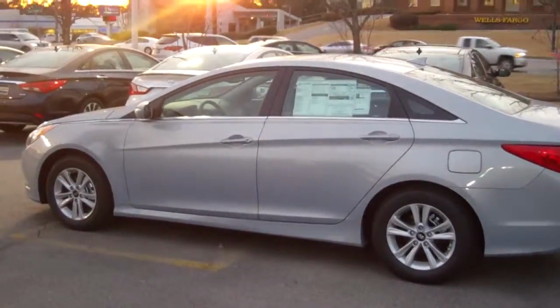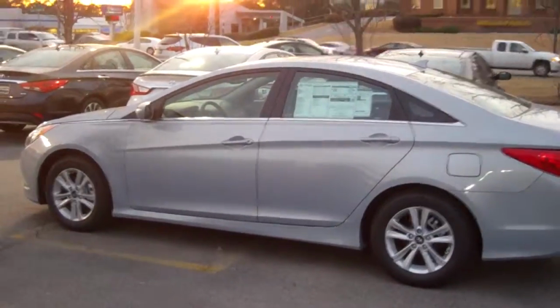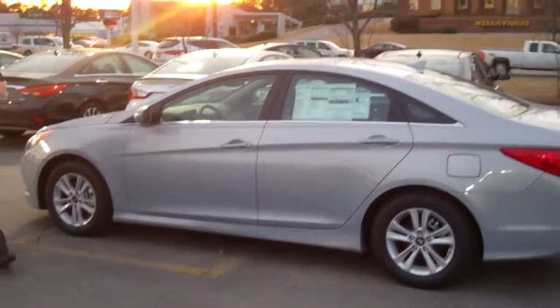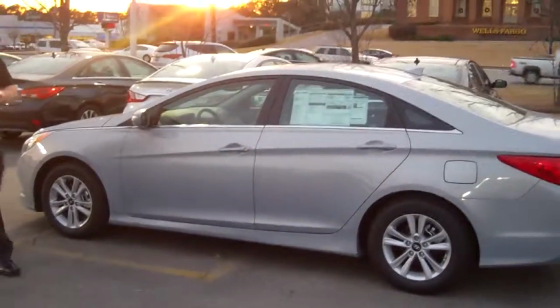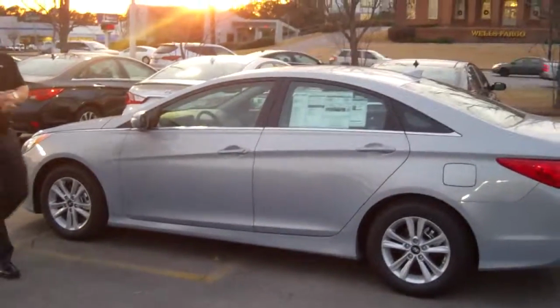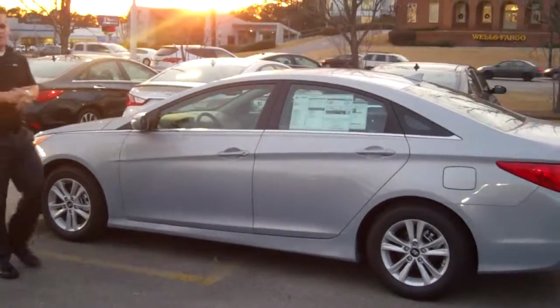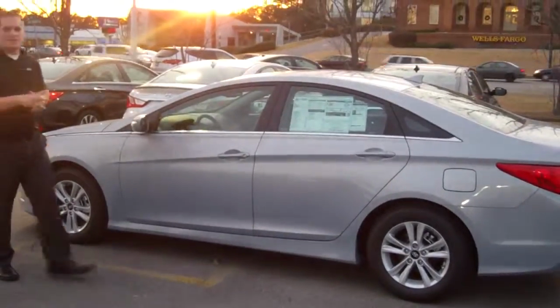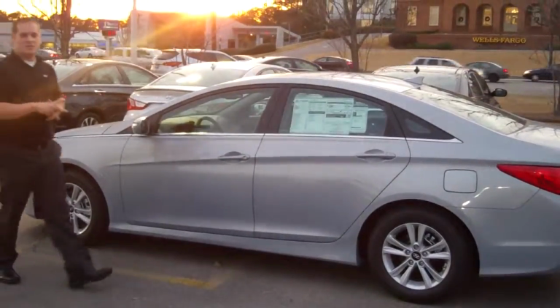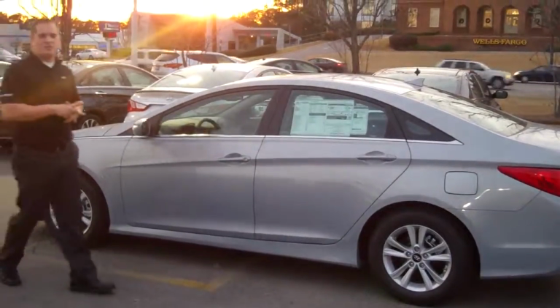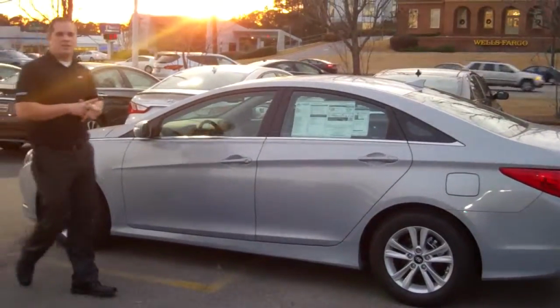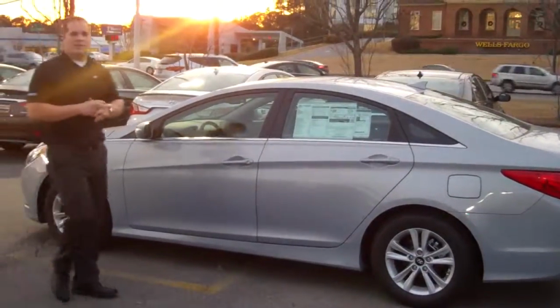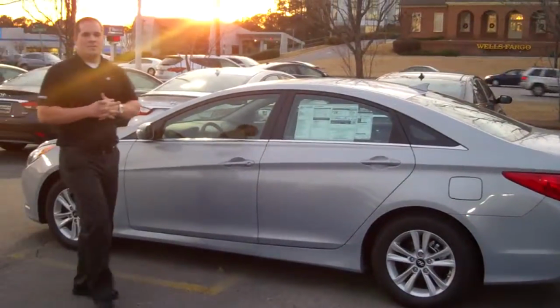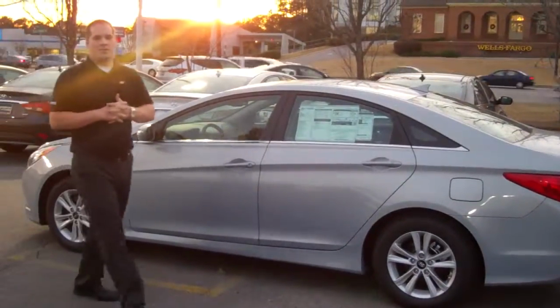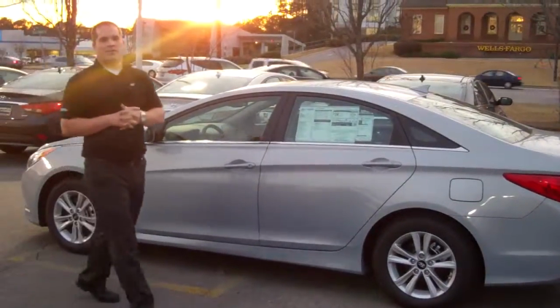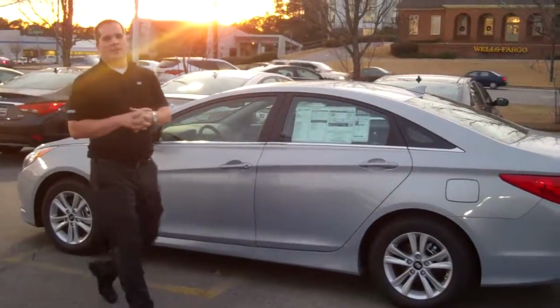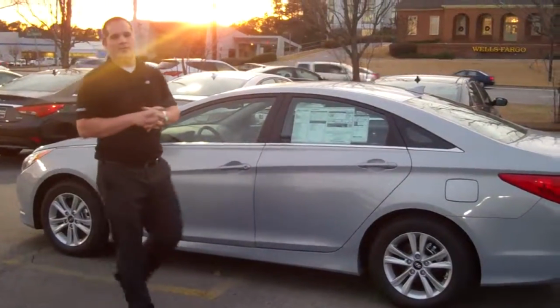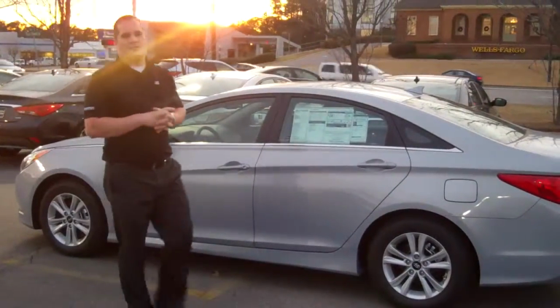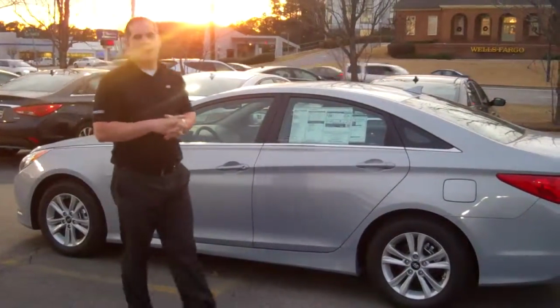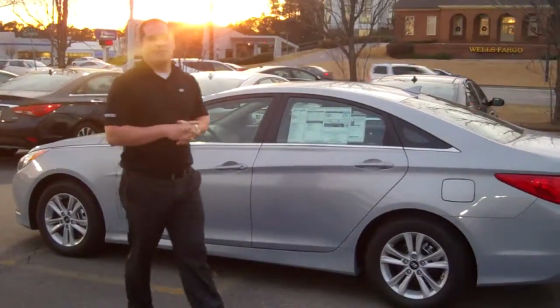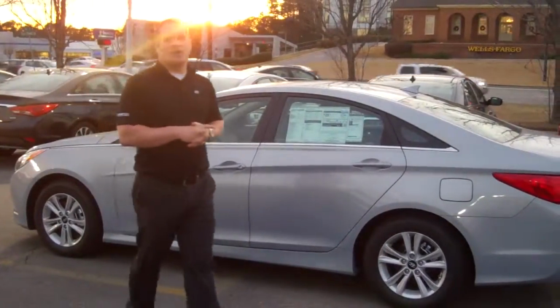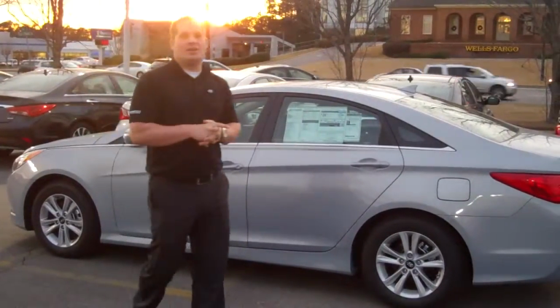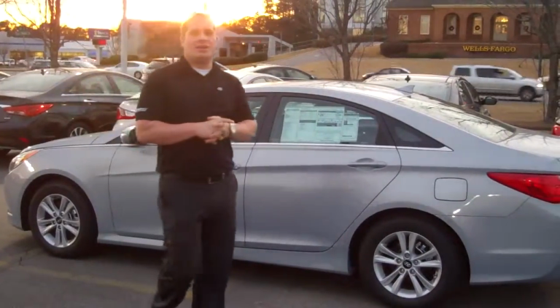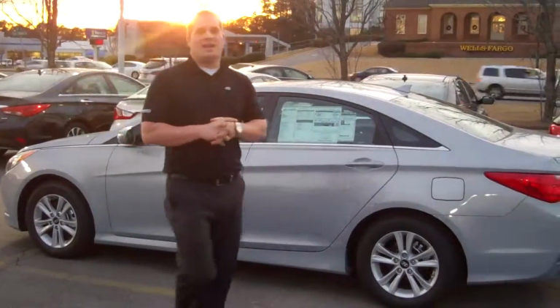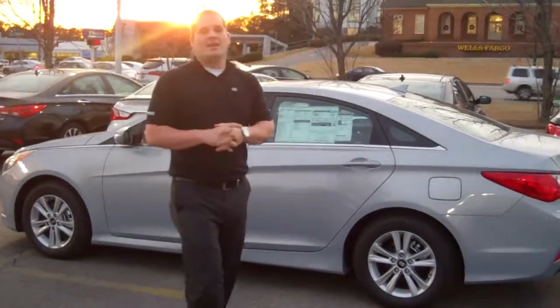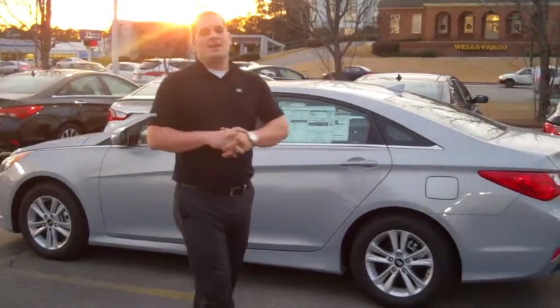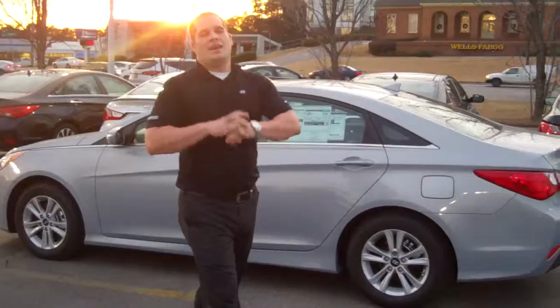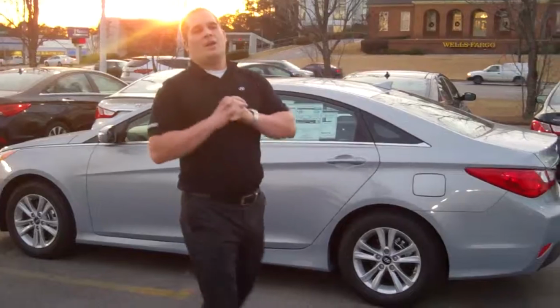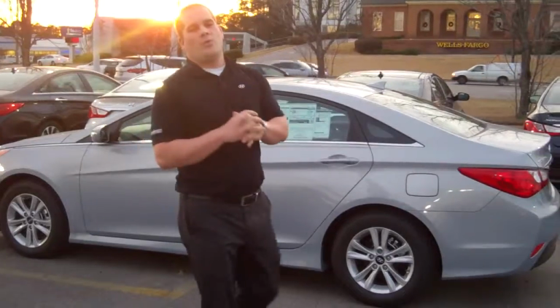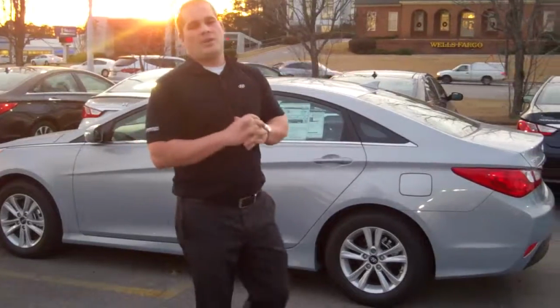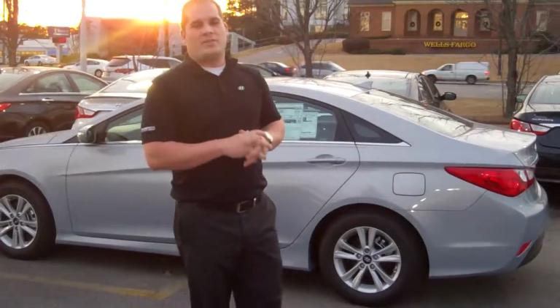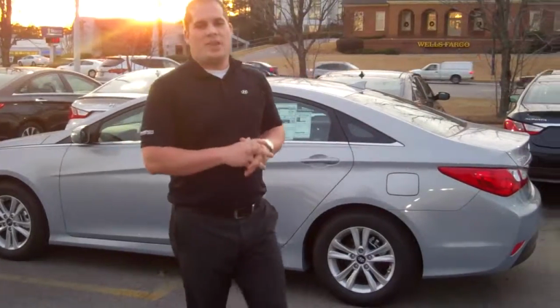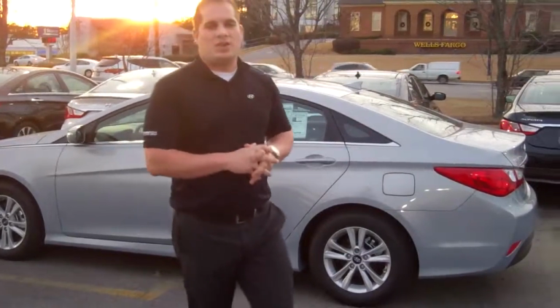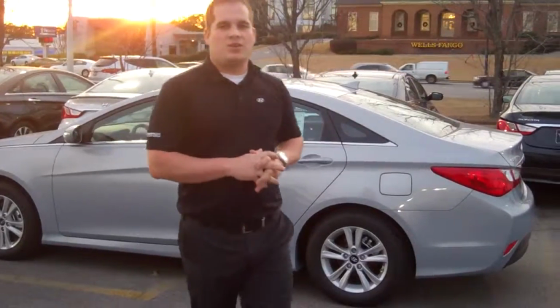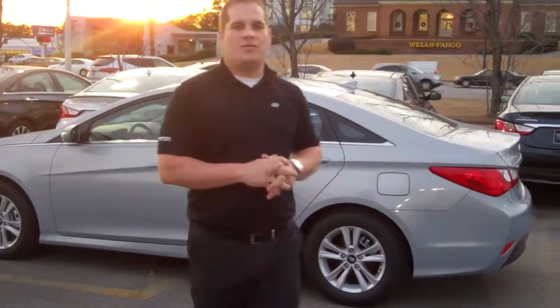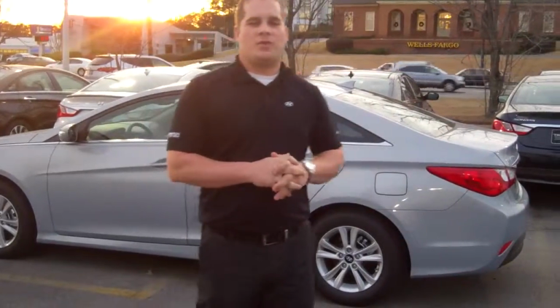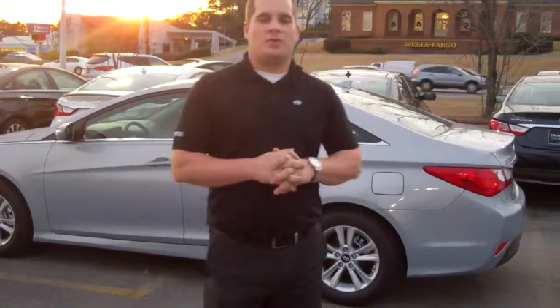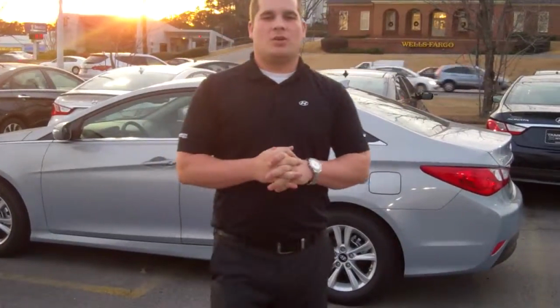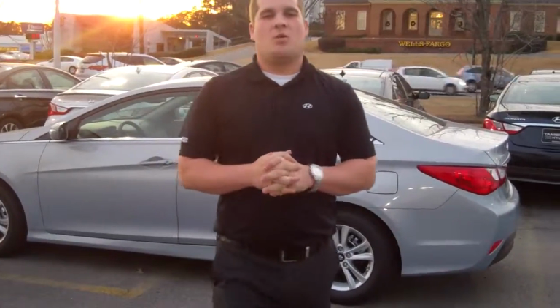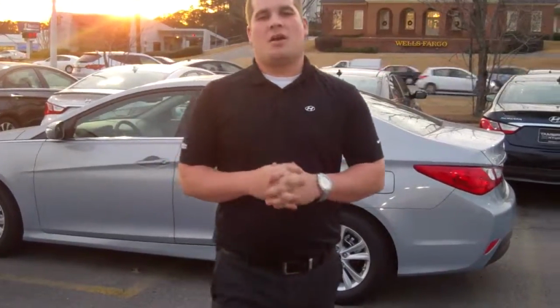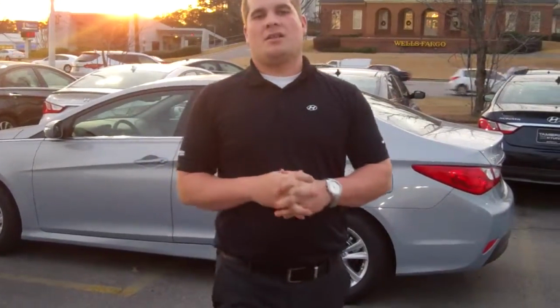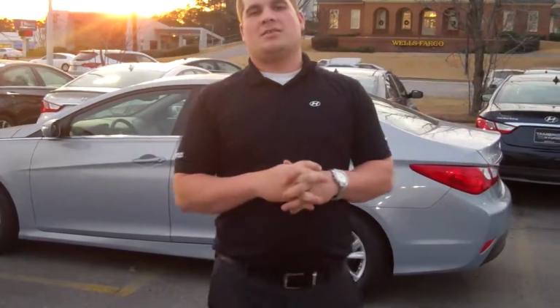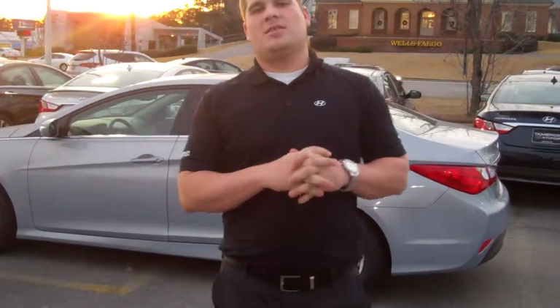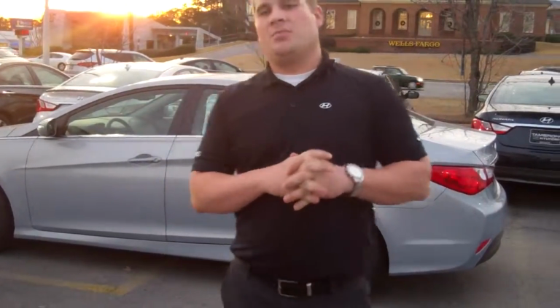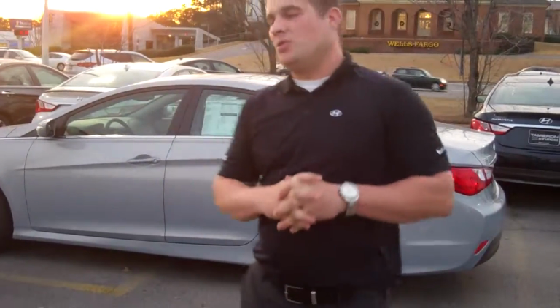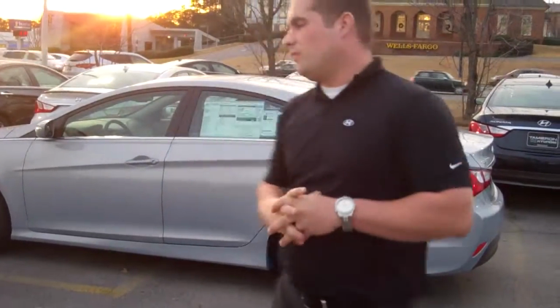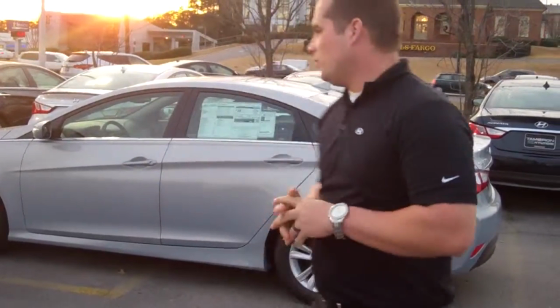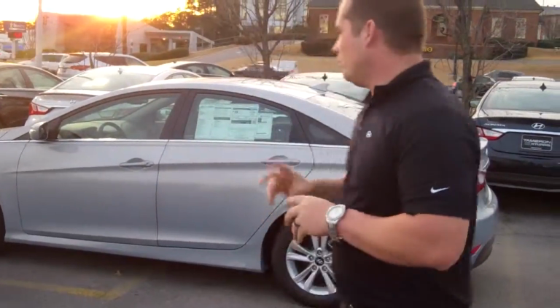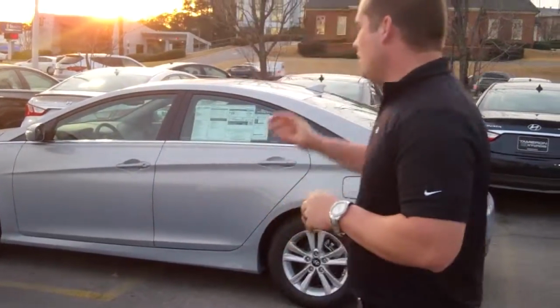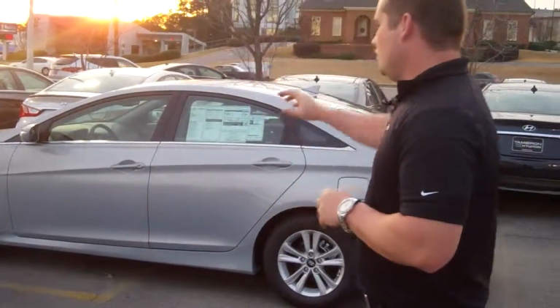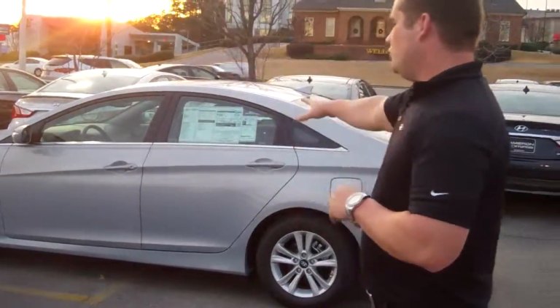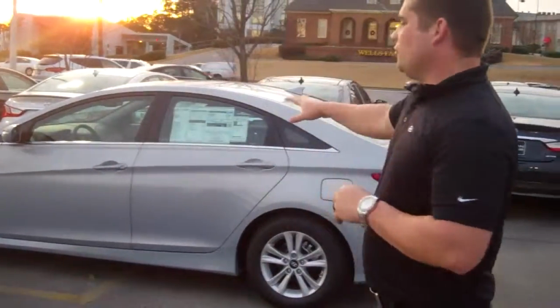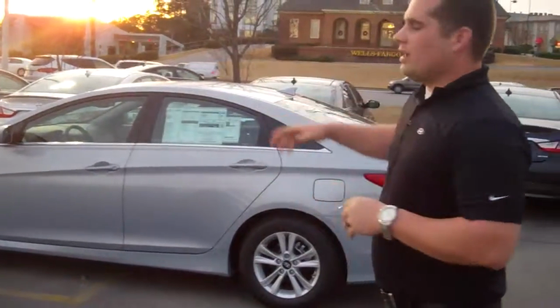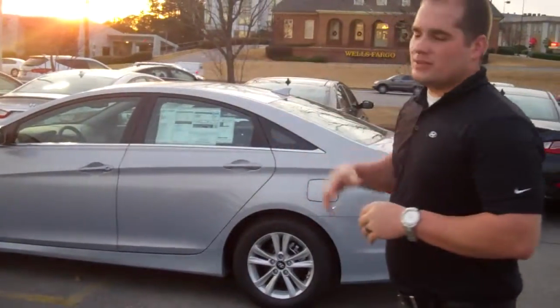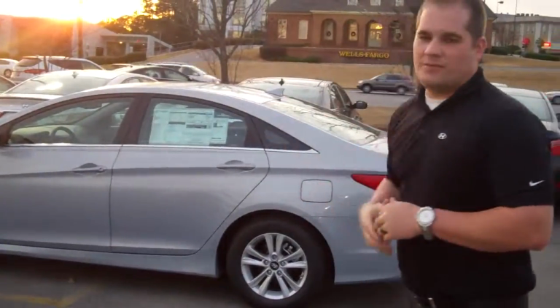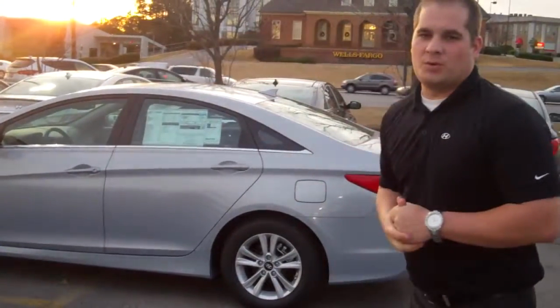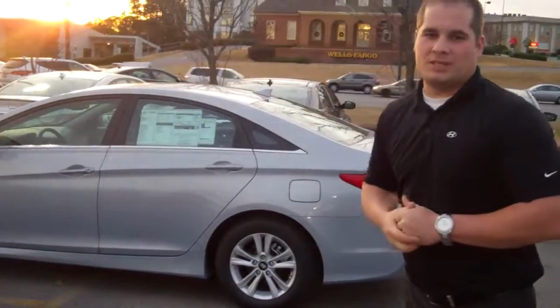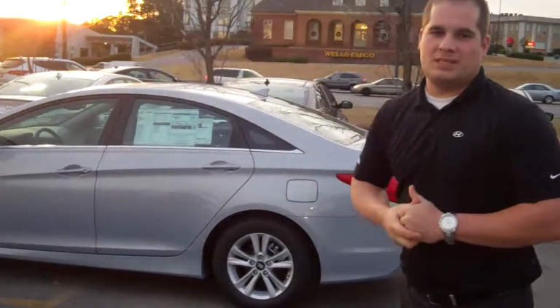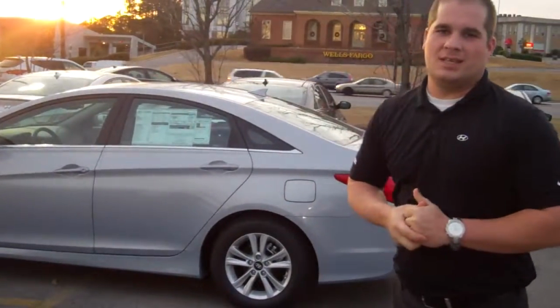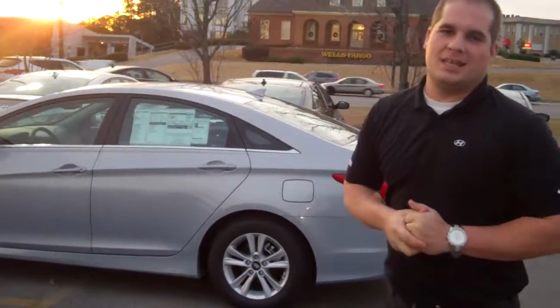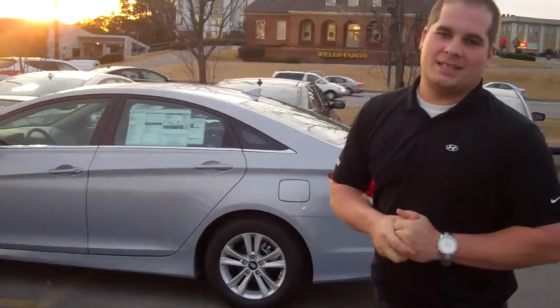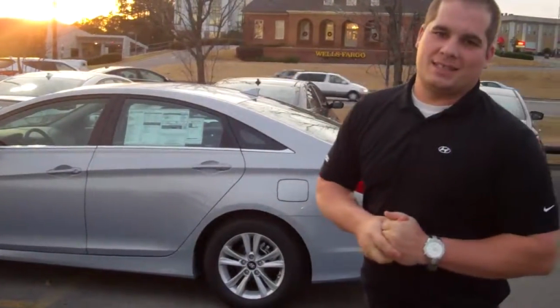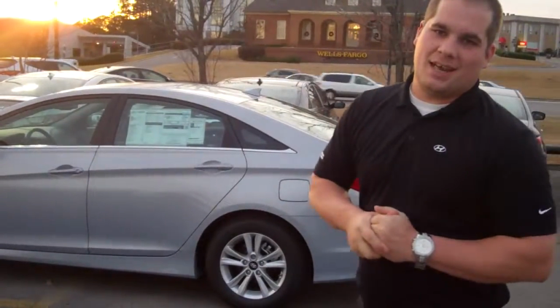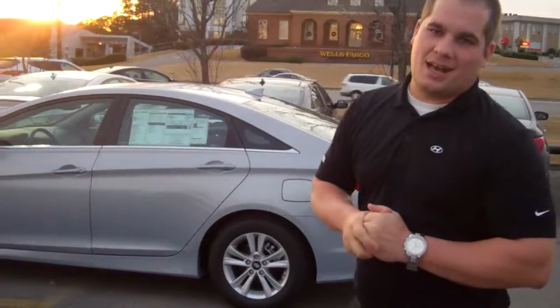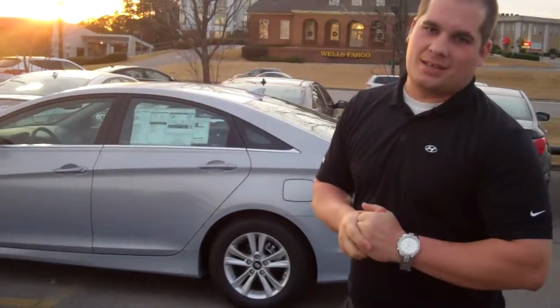Hey, good evening, Ms. Green. Lehman Griffin here at Tamron Hyundai, and I wanted to thank you for your inquiry into the beautiful 2014 Hyundai Sonata.